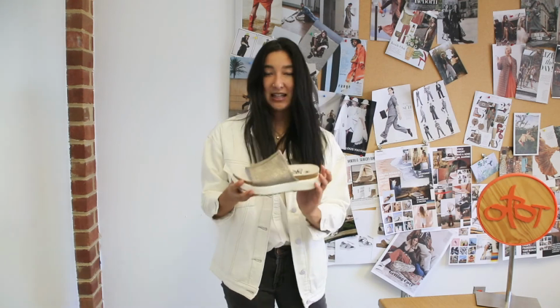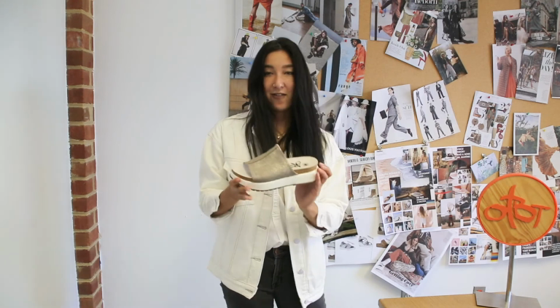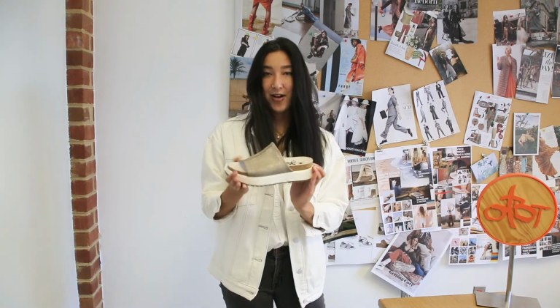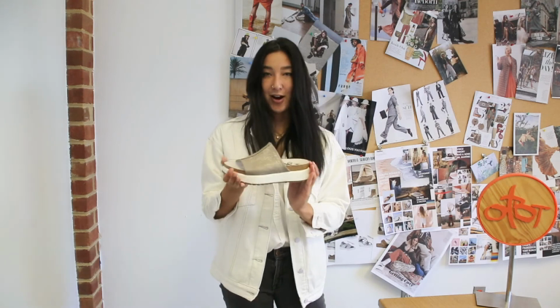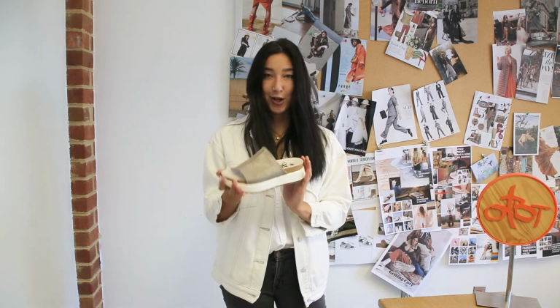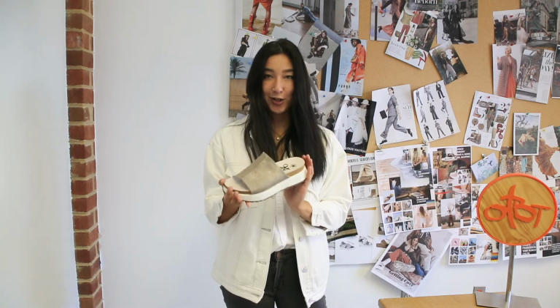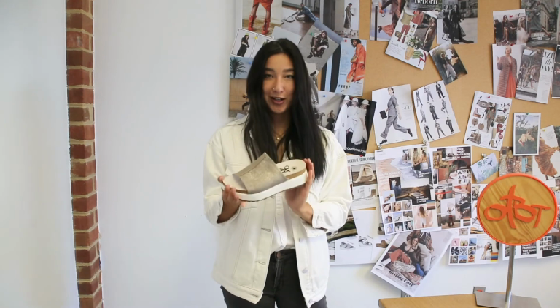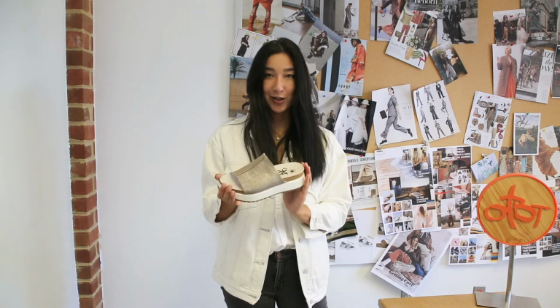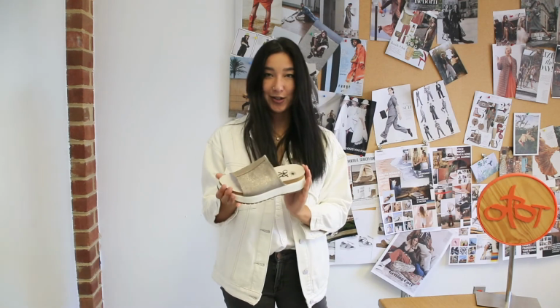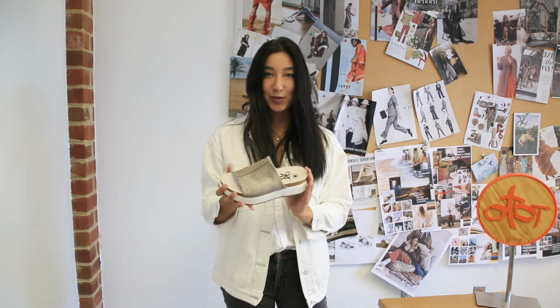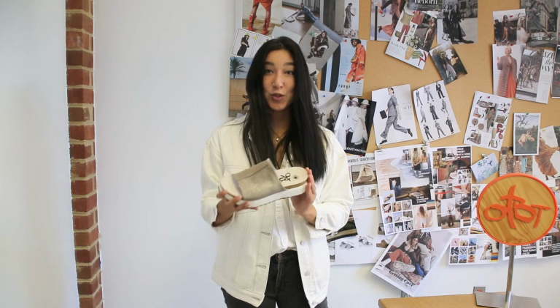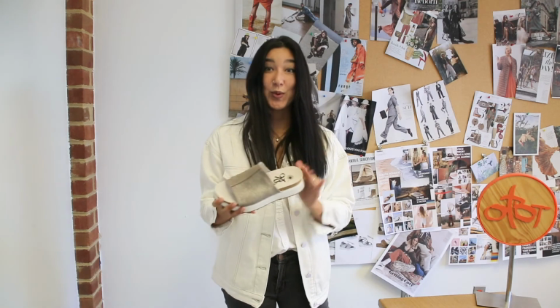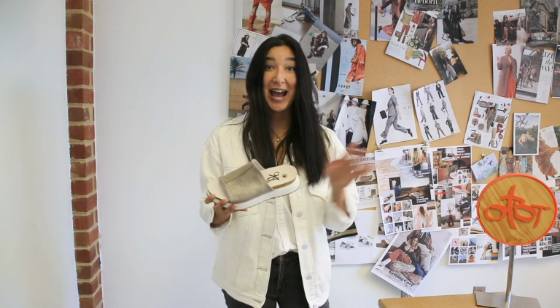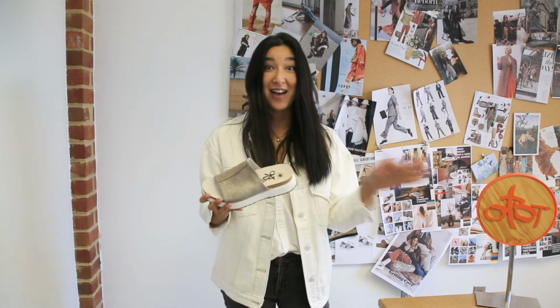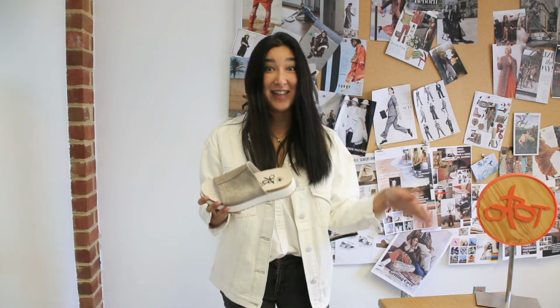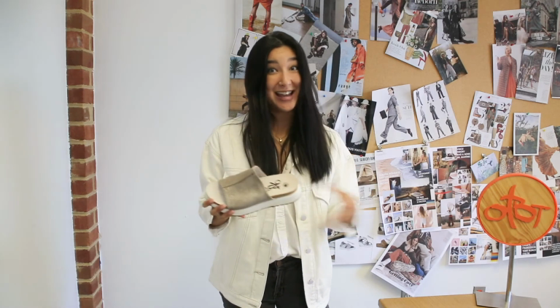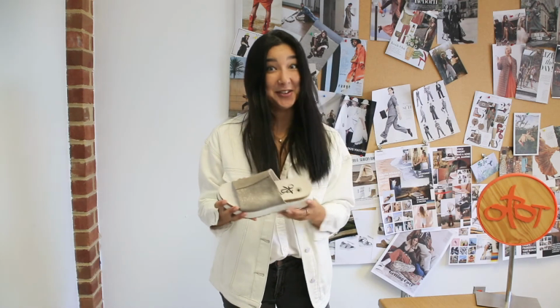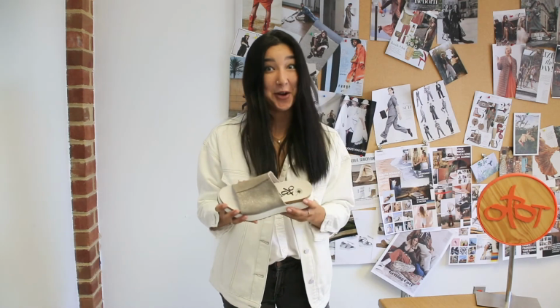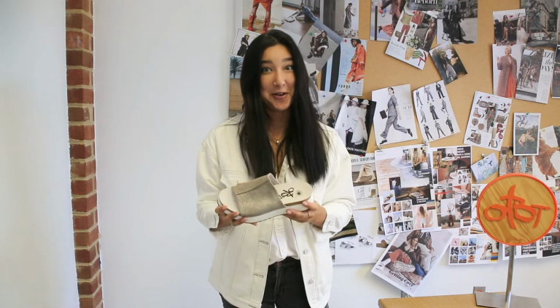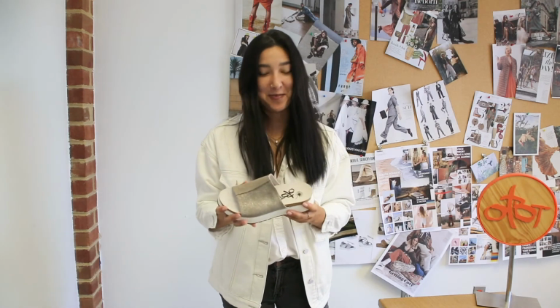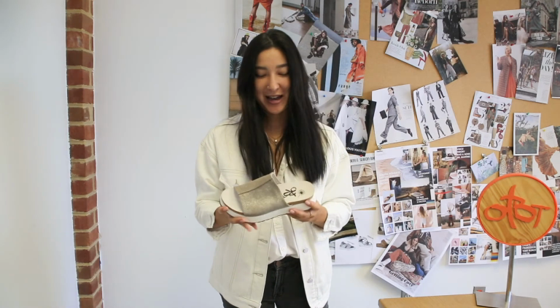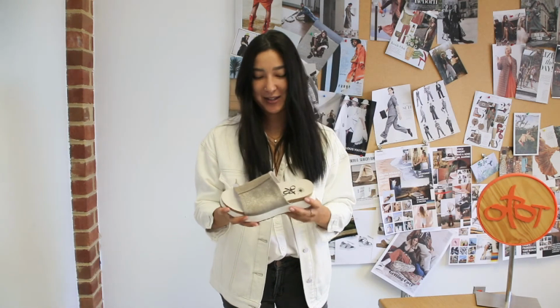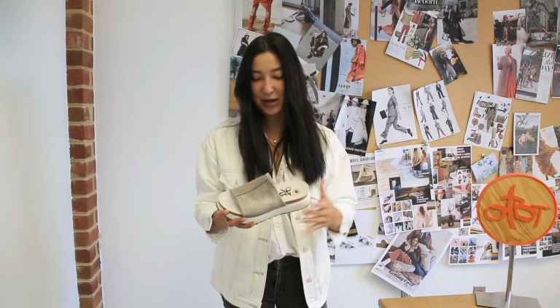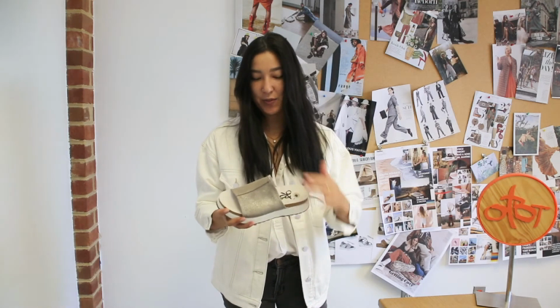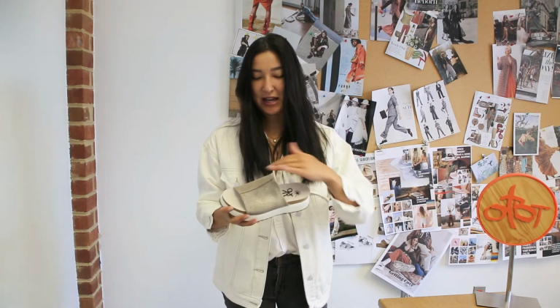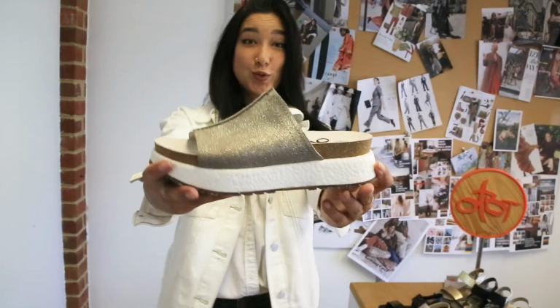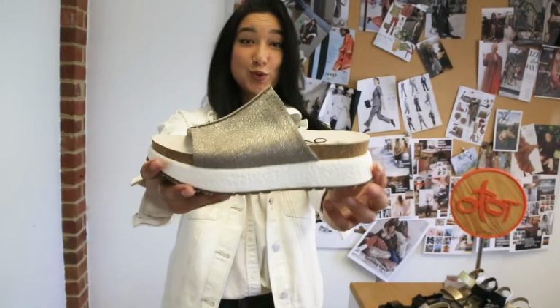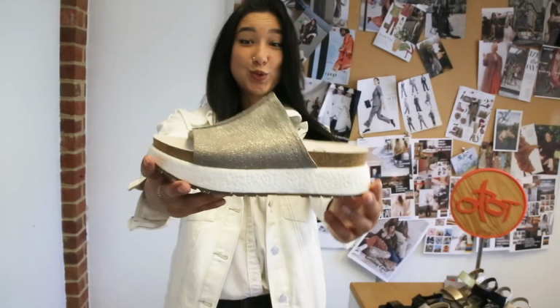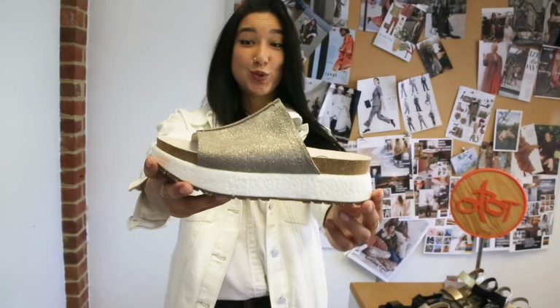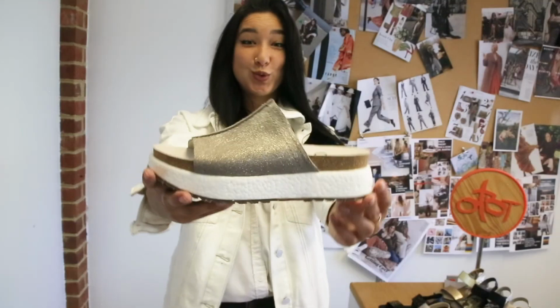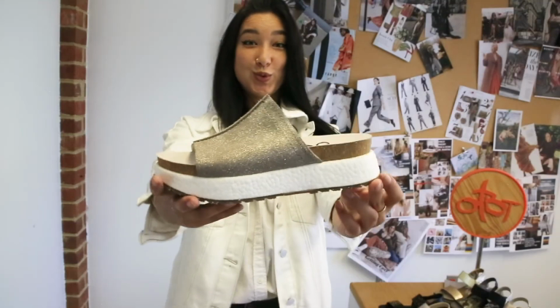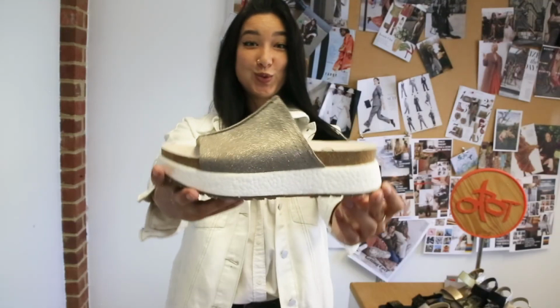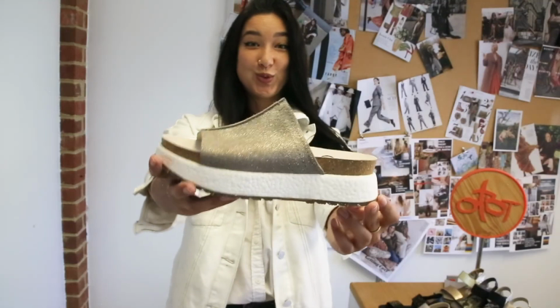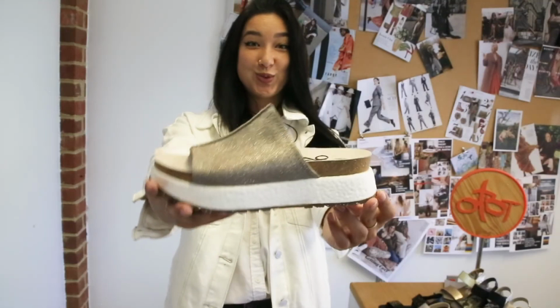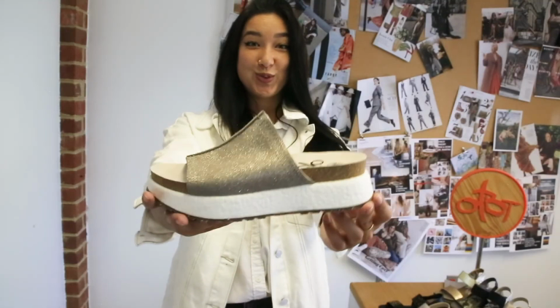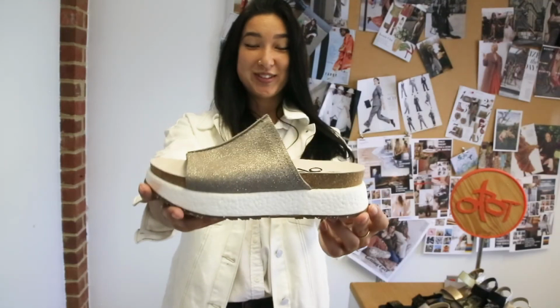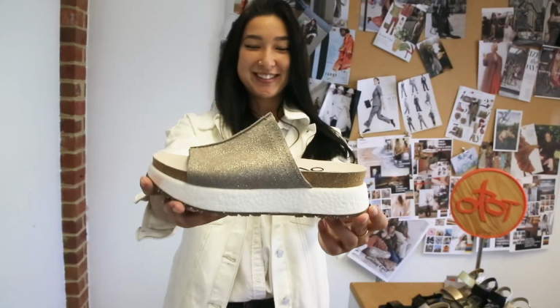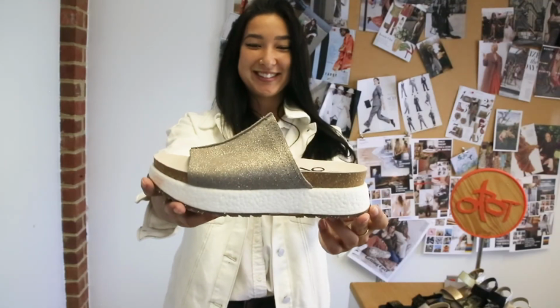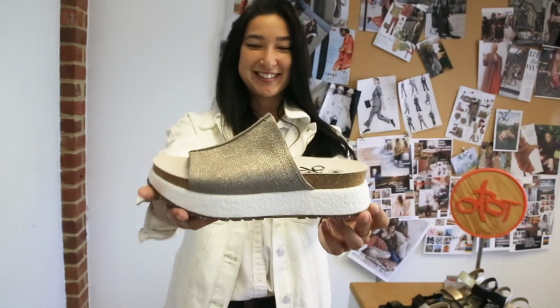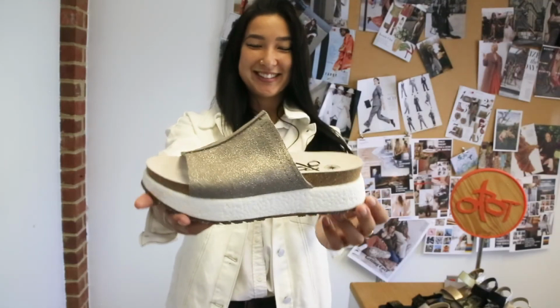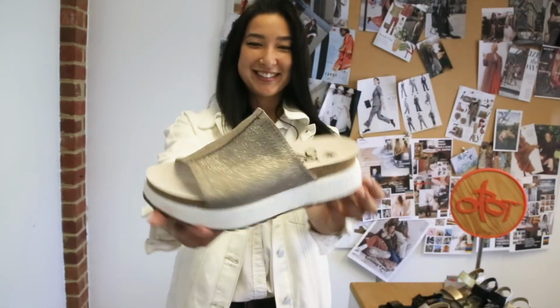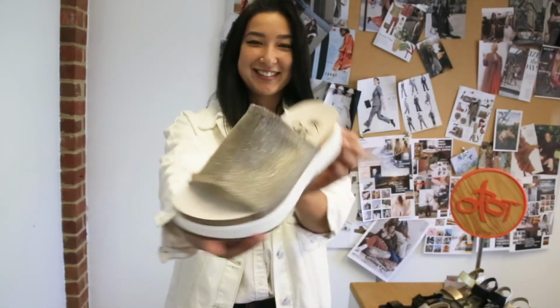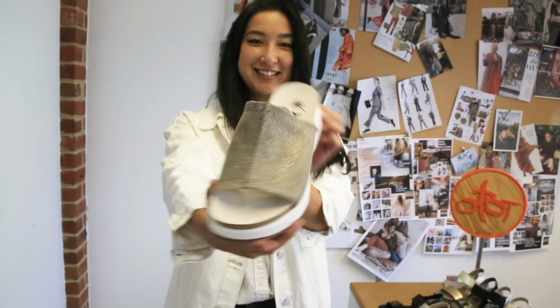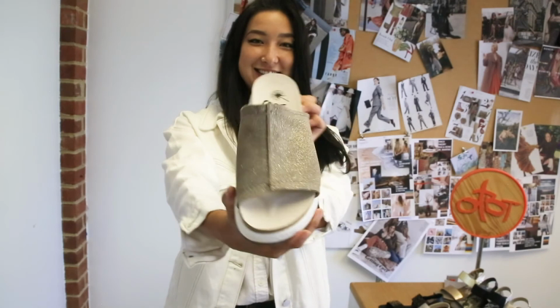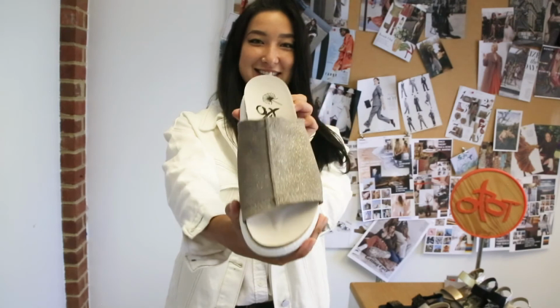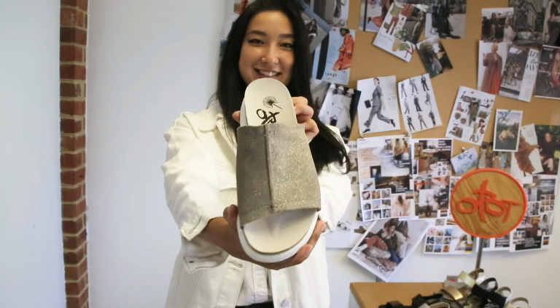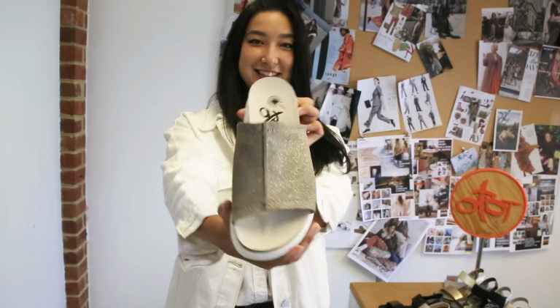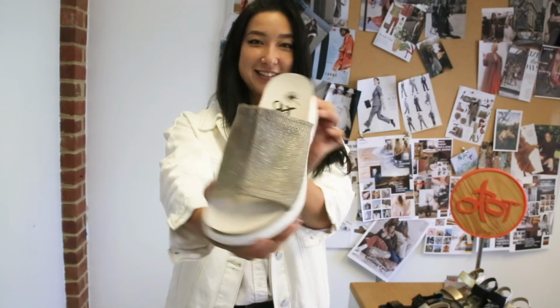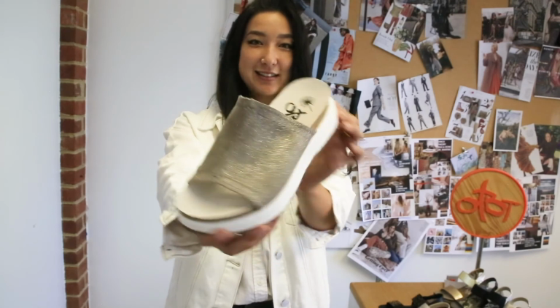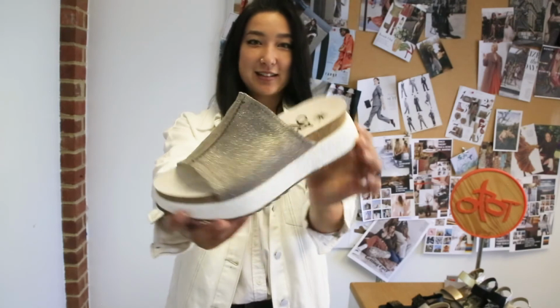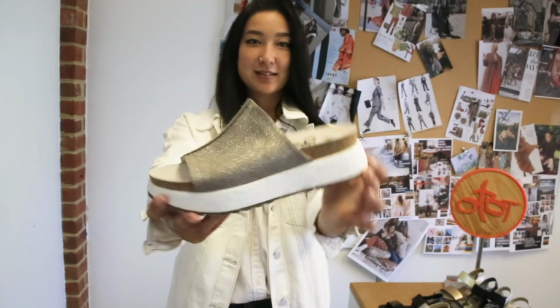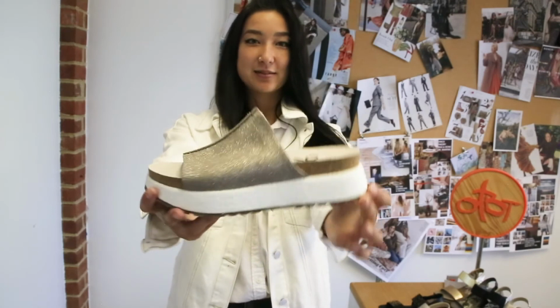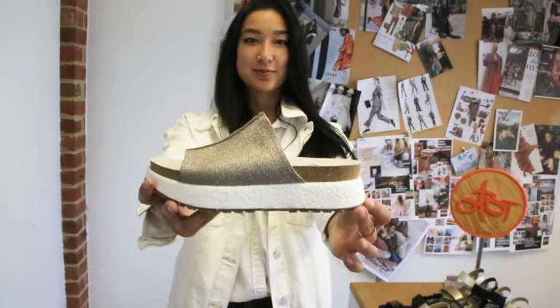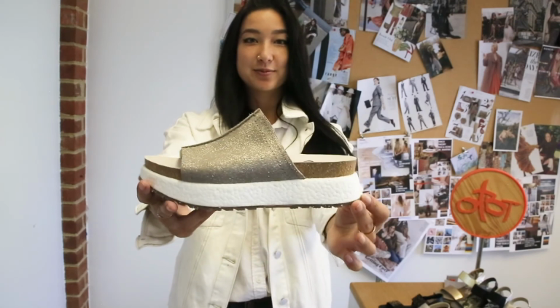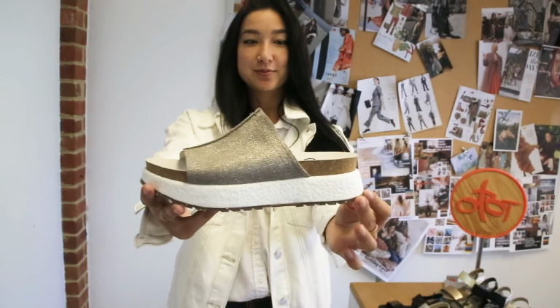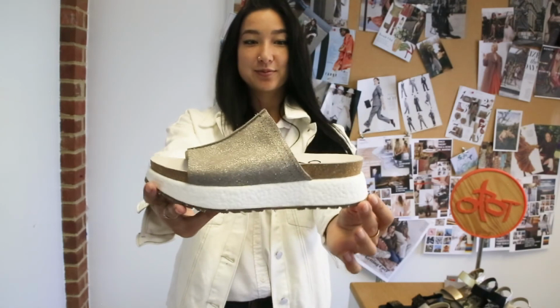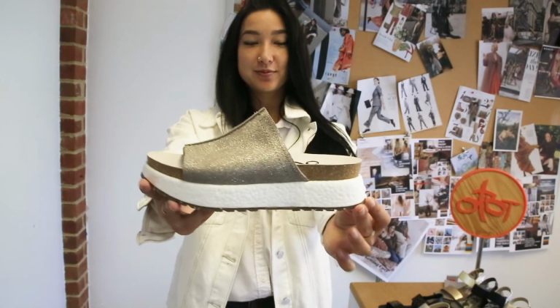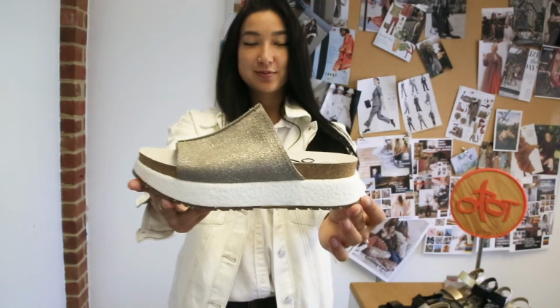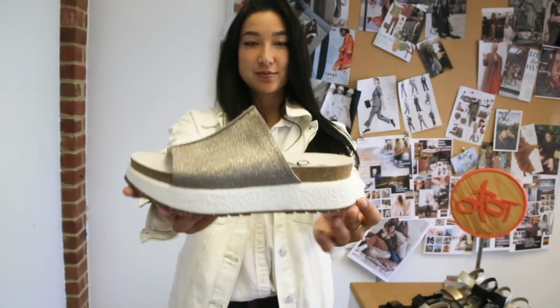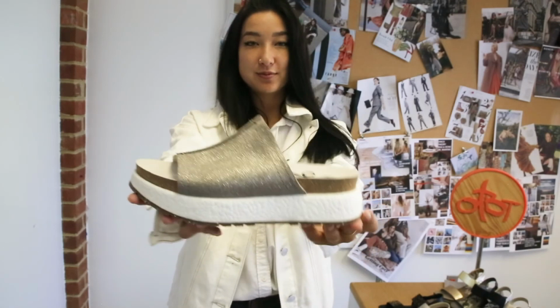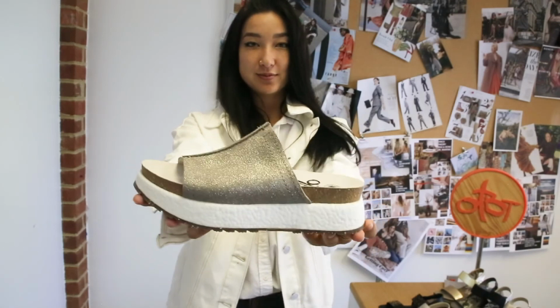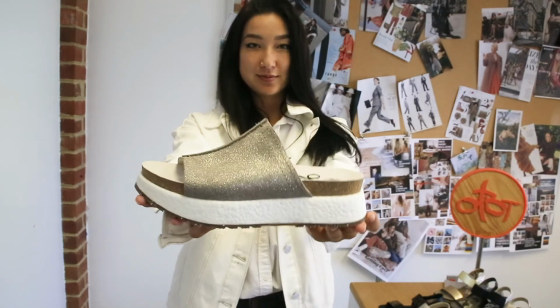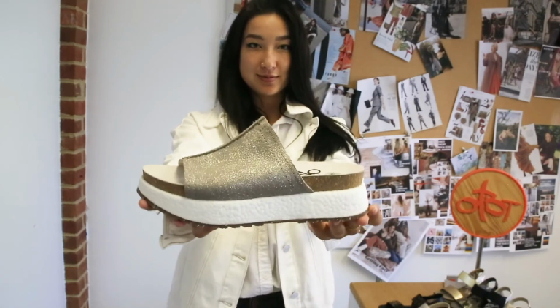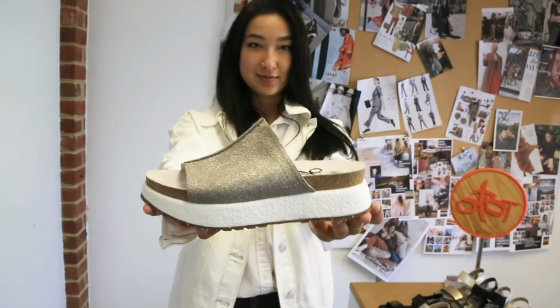For our girly girls — which we have a lot of, by the way — we have this beautiful metallic finish. It's super sparkly. It really catches the light.